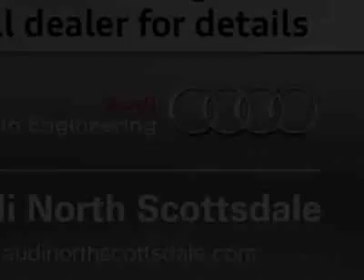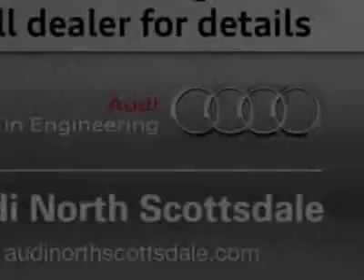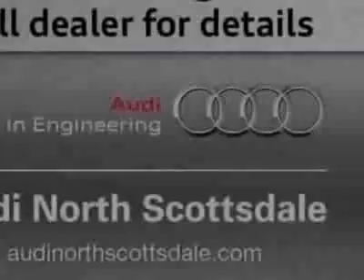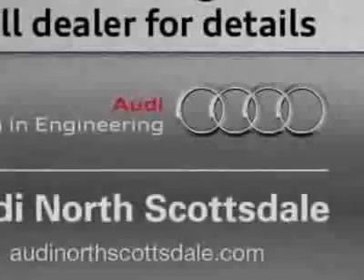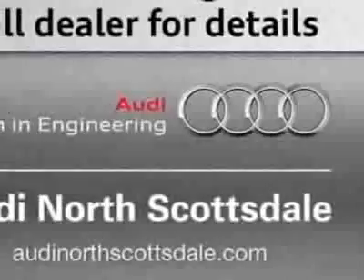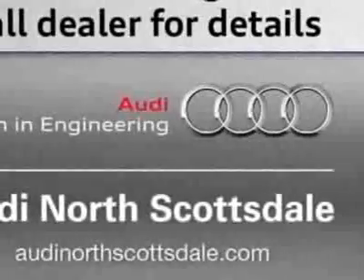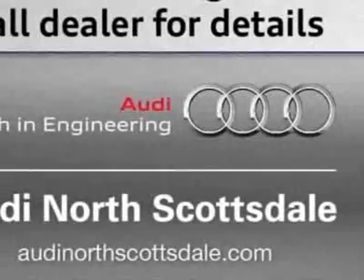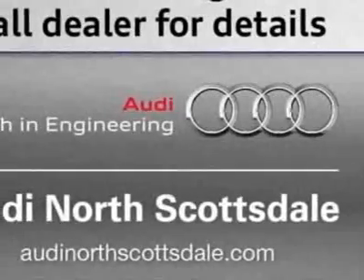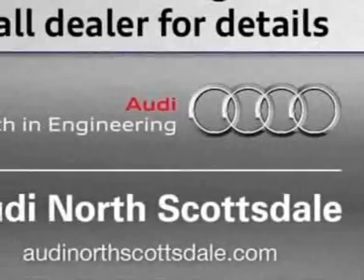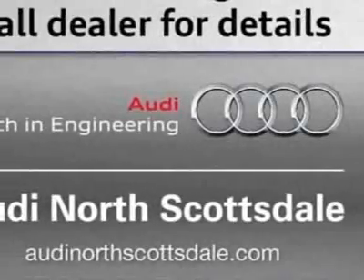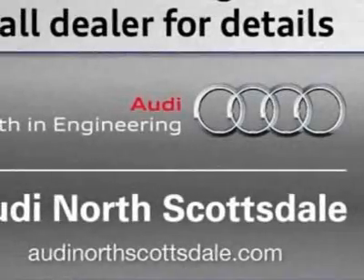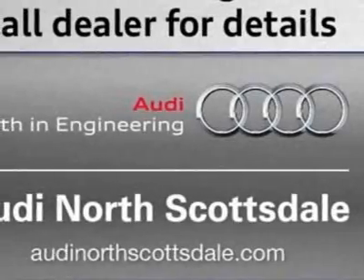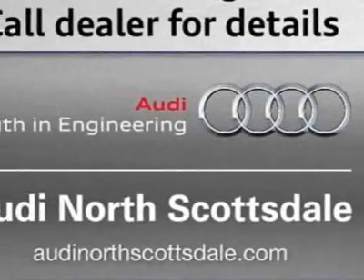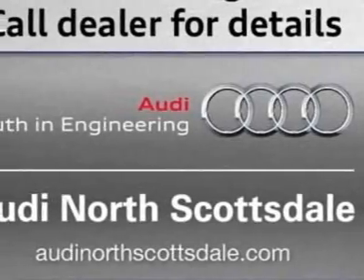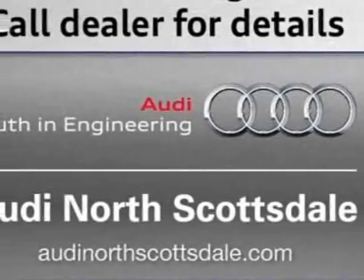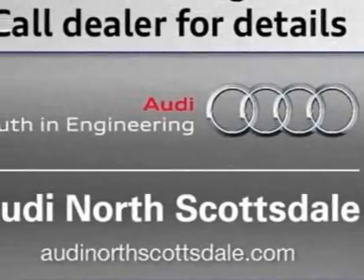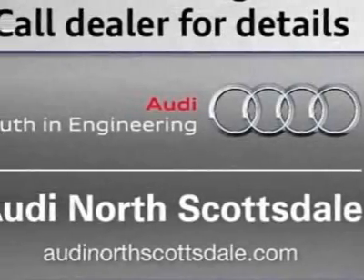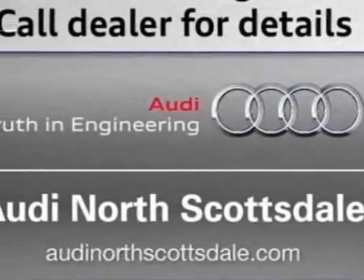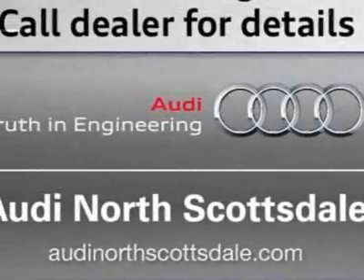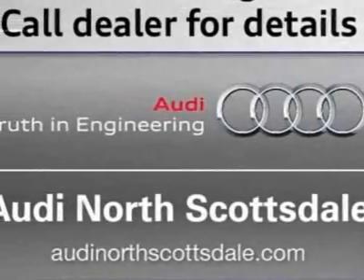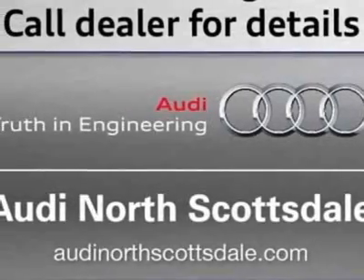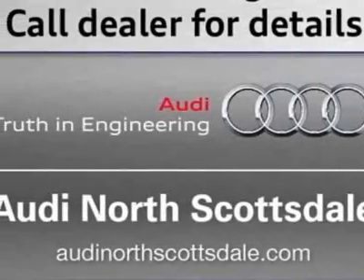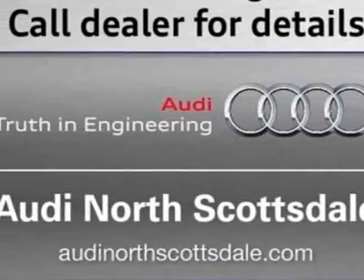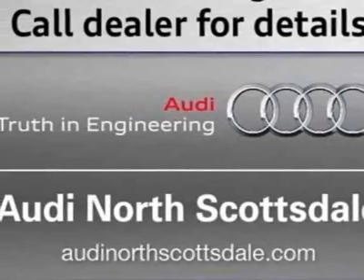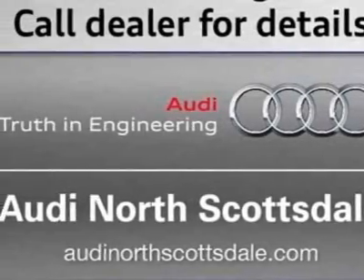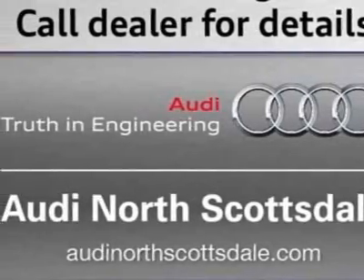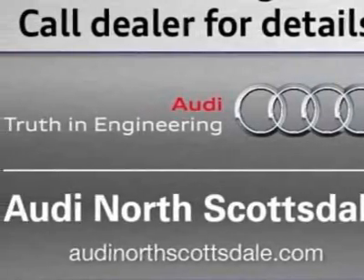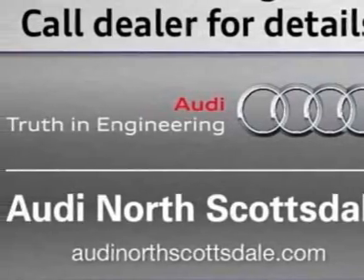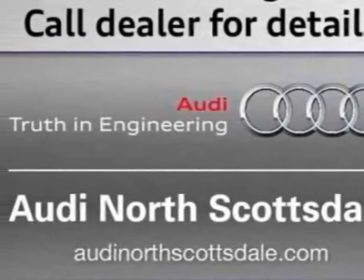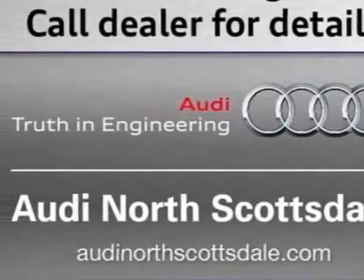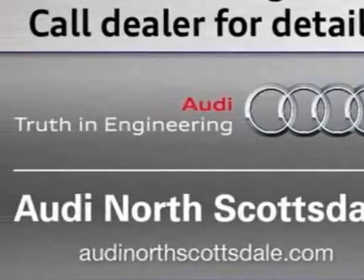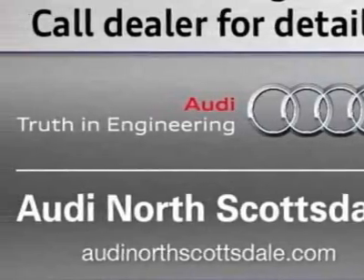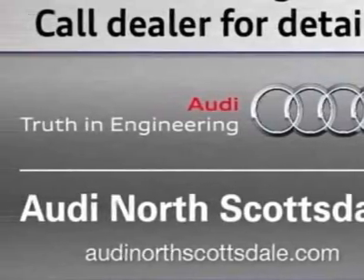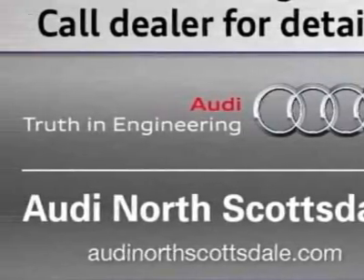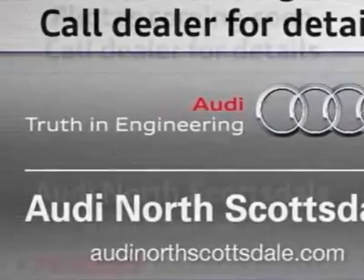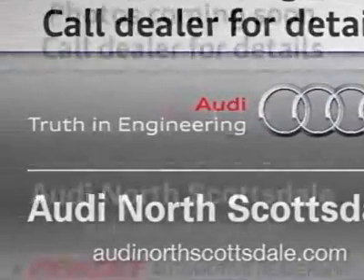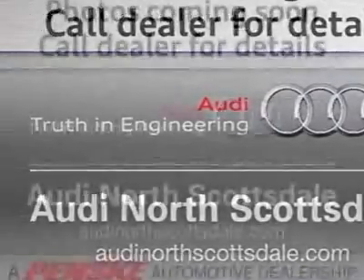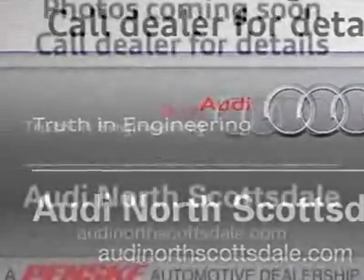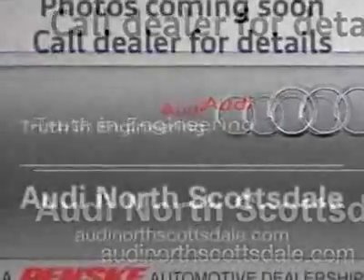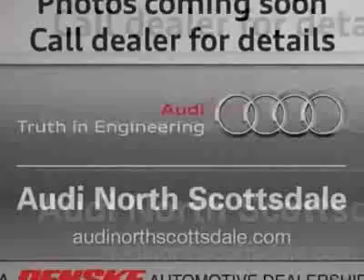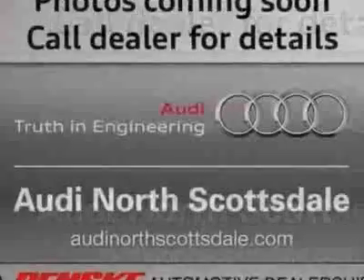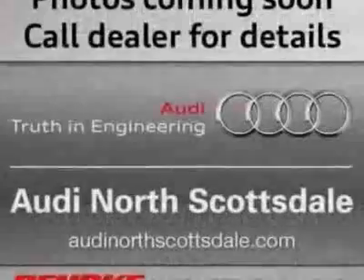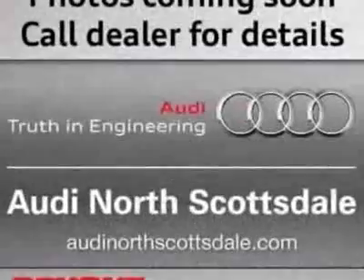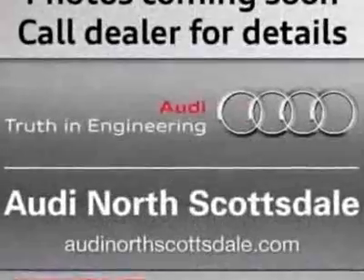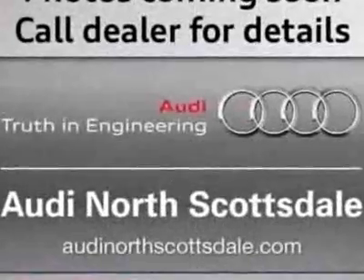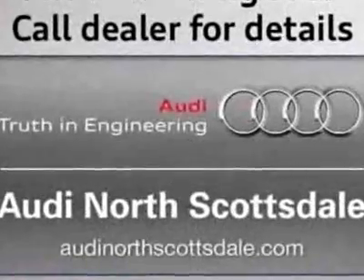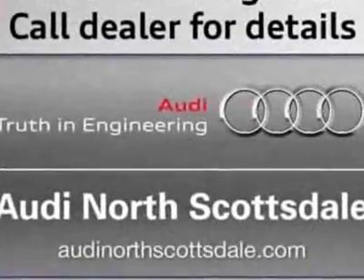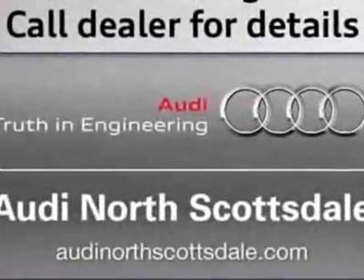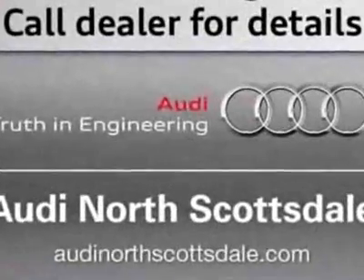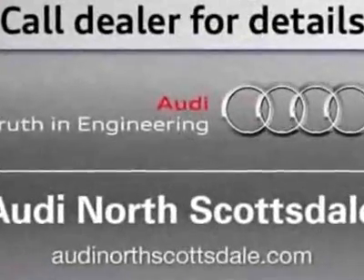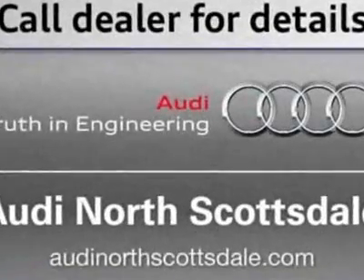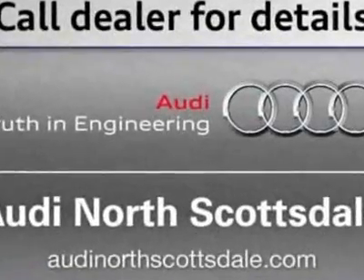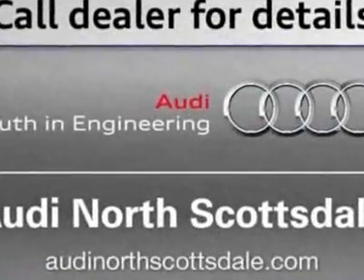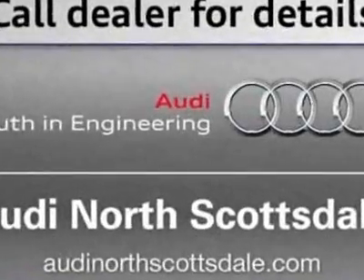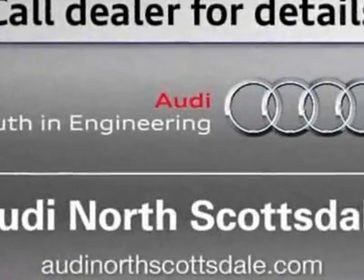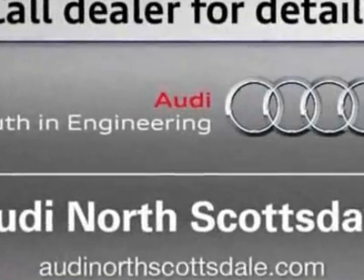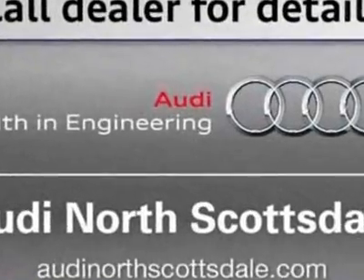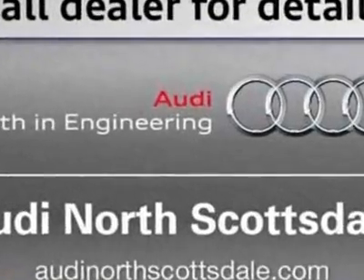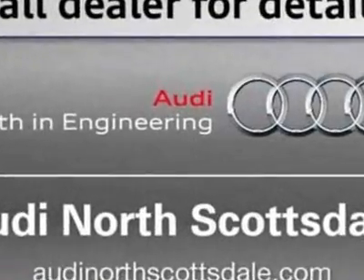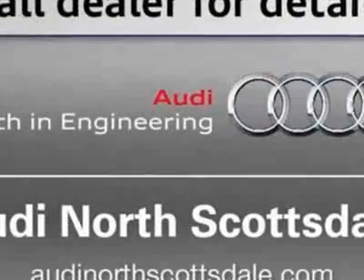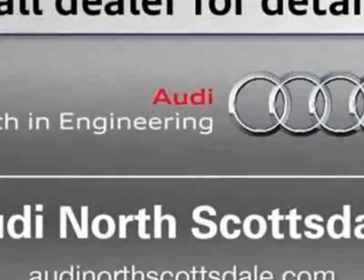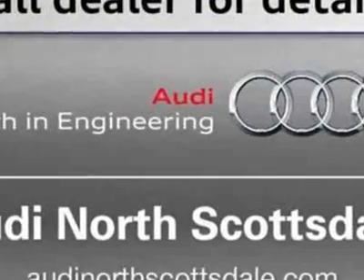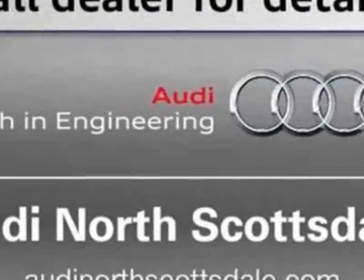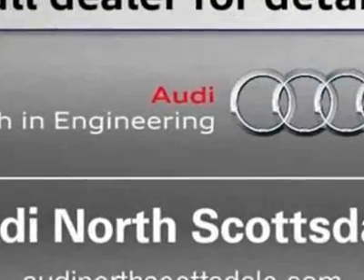Check out this new 2011 Mini Cooper Countryman. For your protection, this vehicle has a full factory warranty.